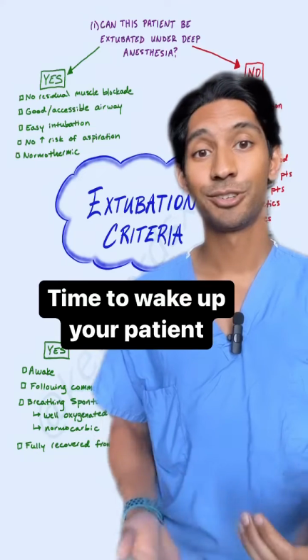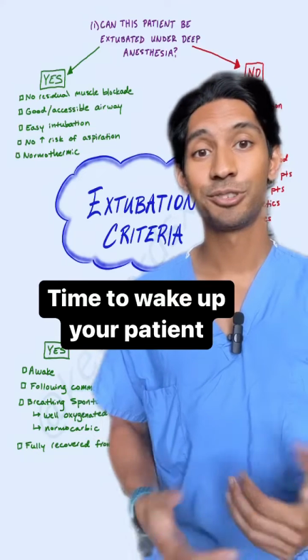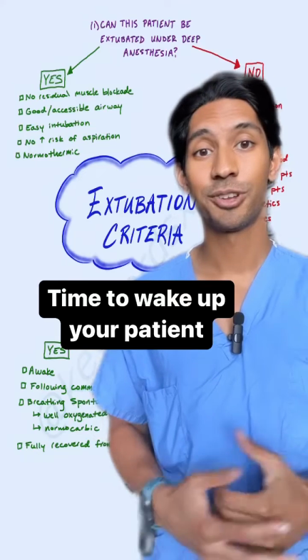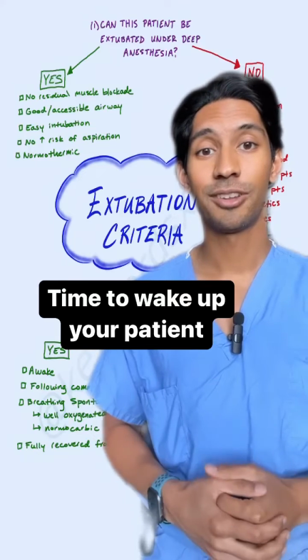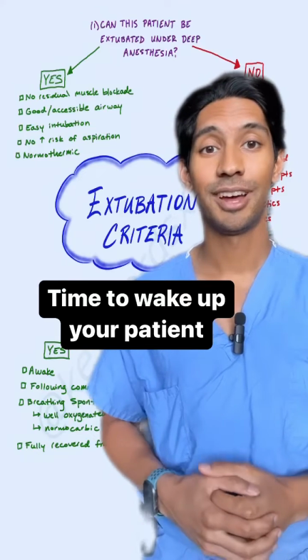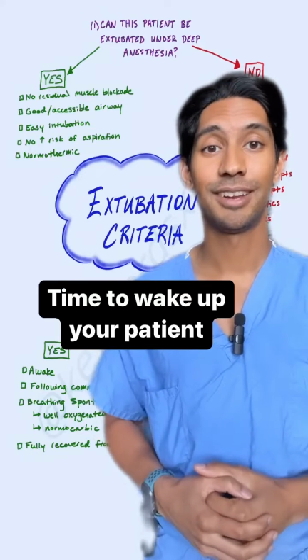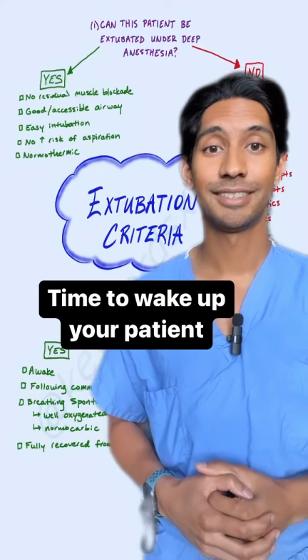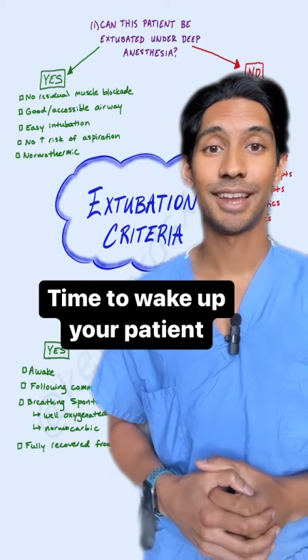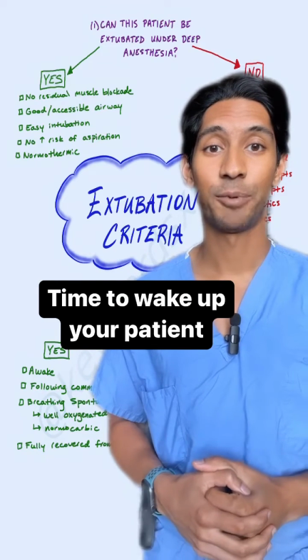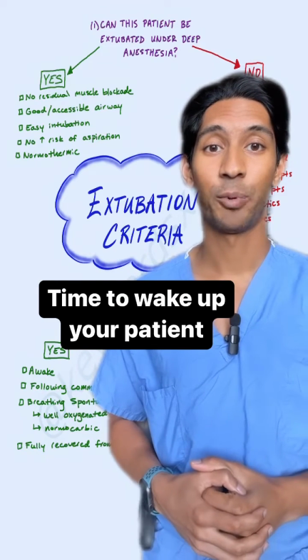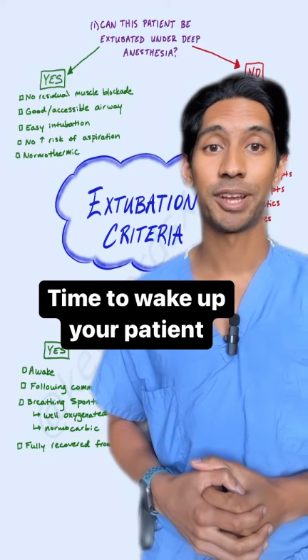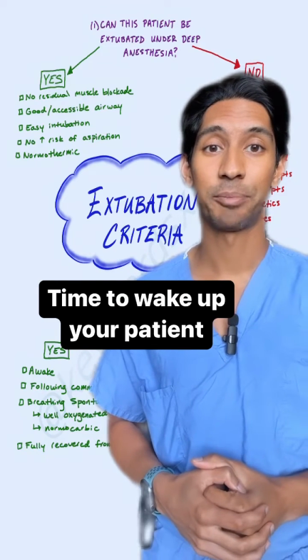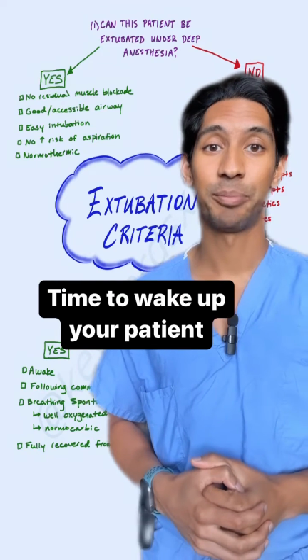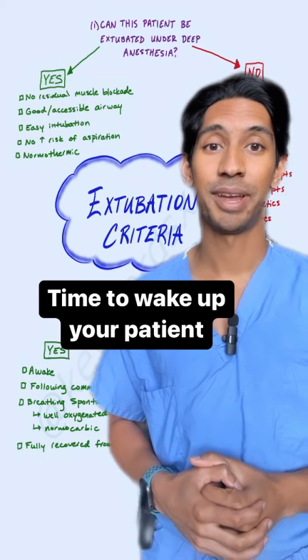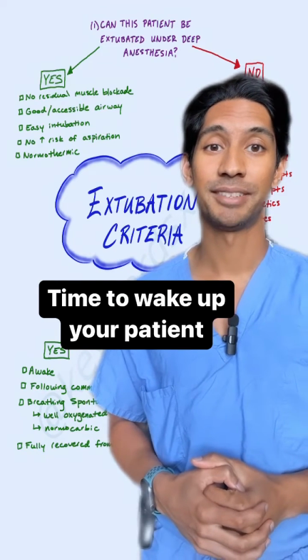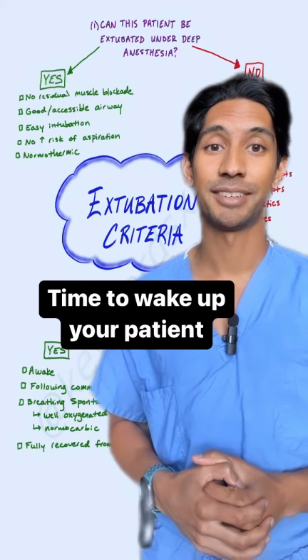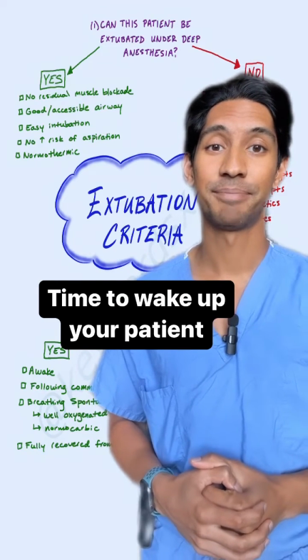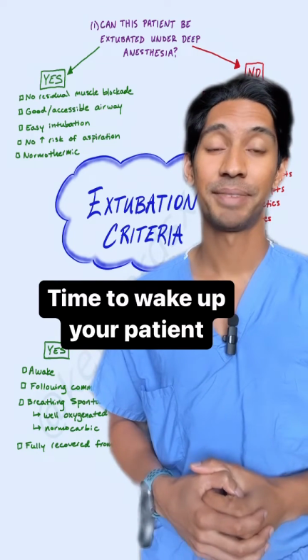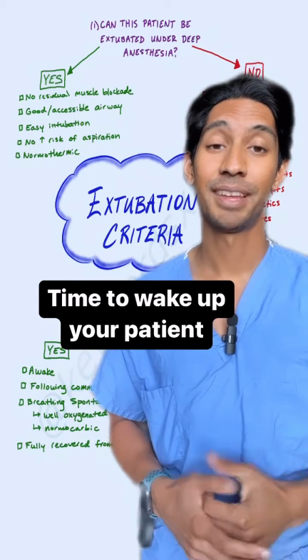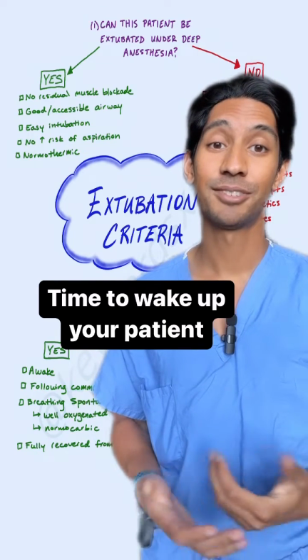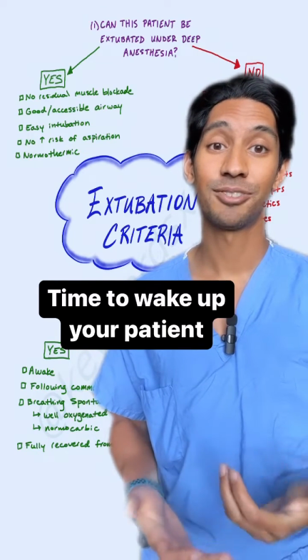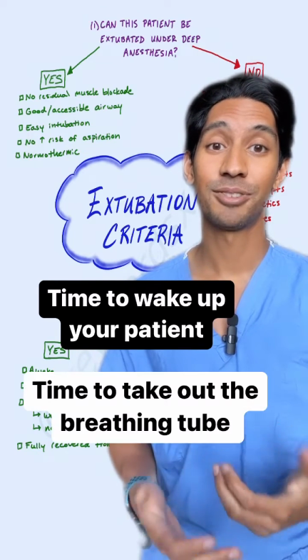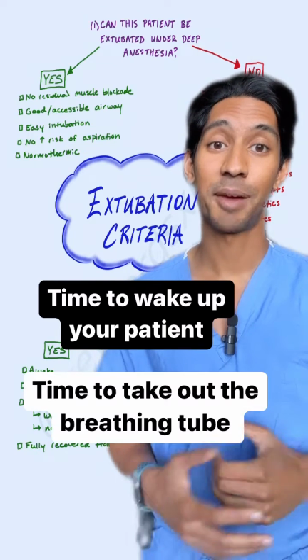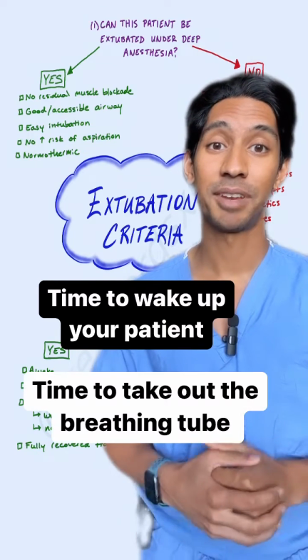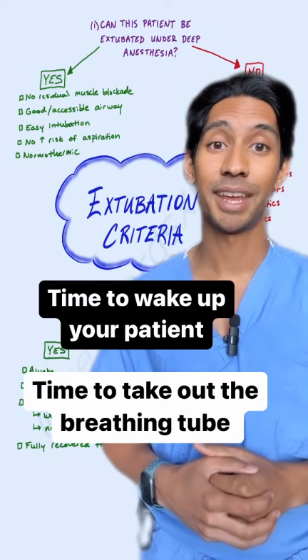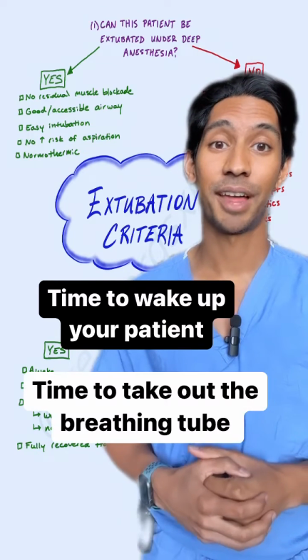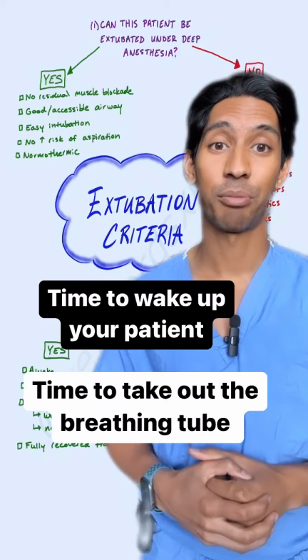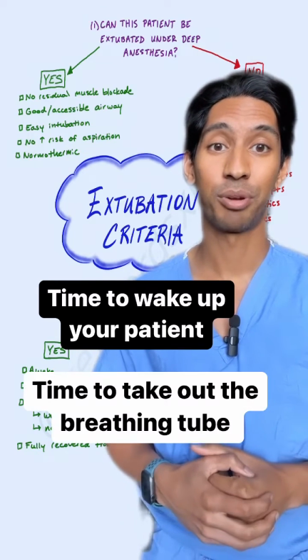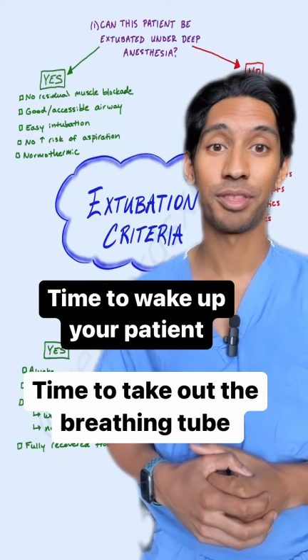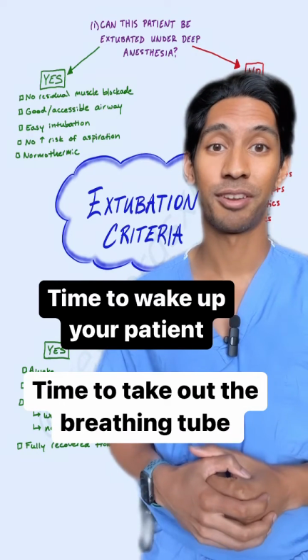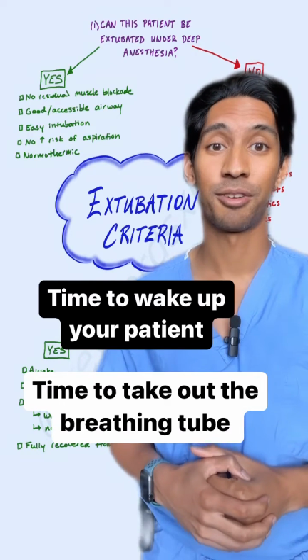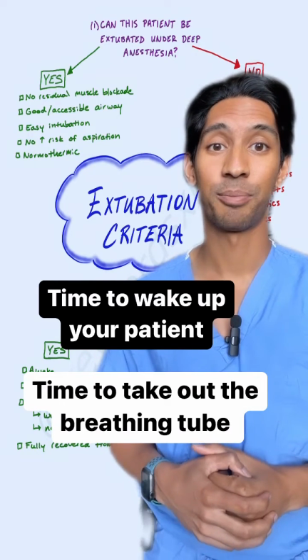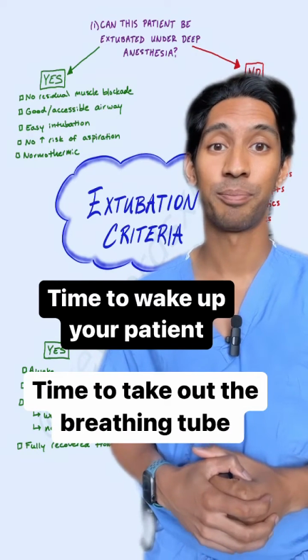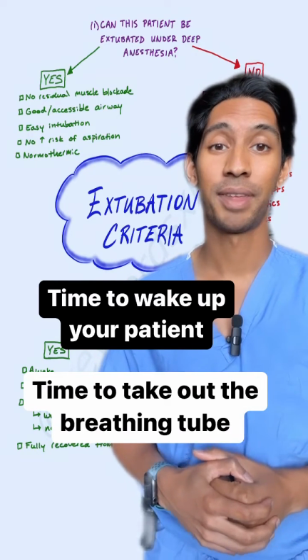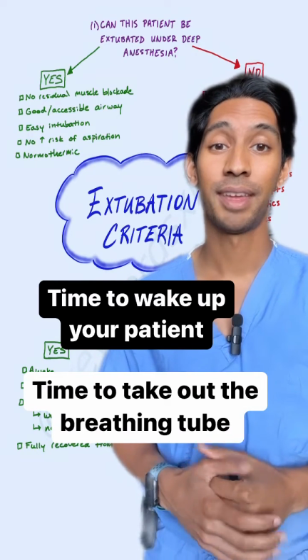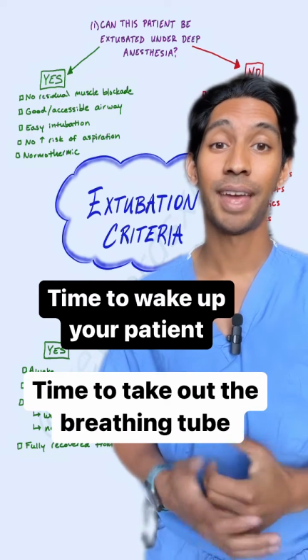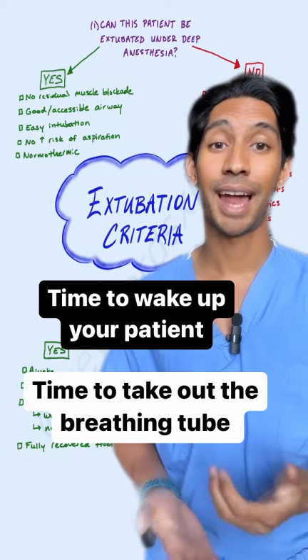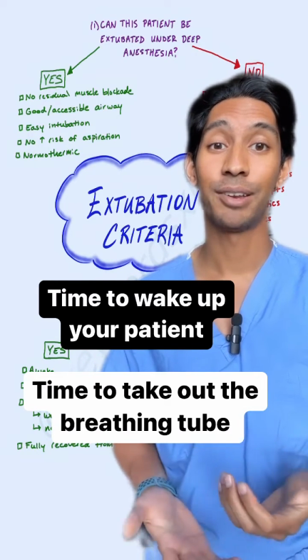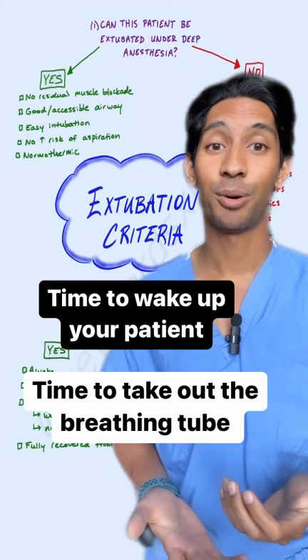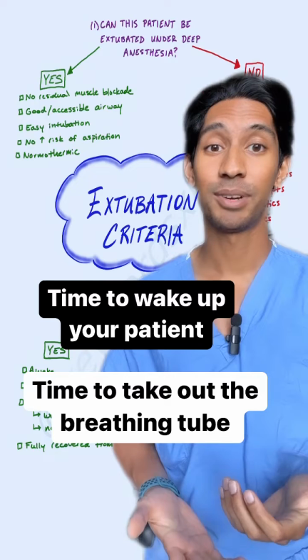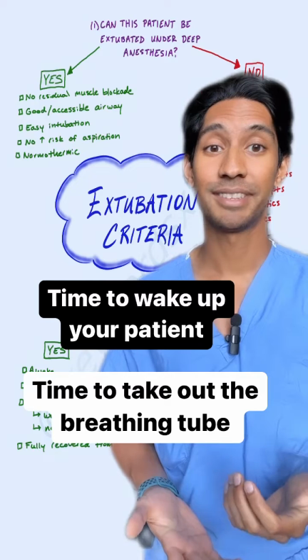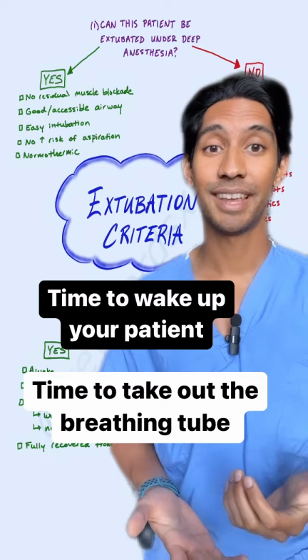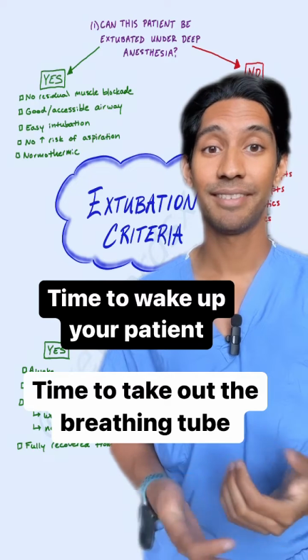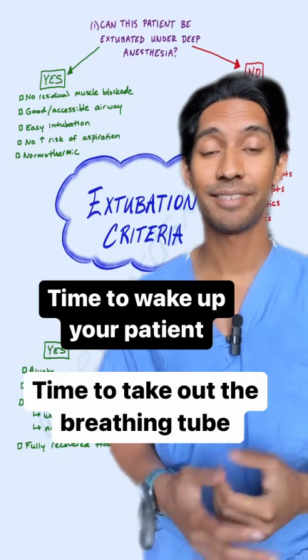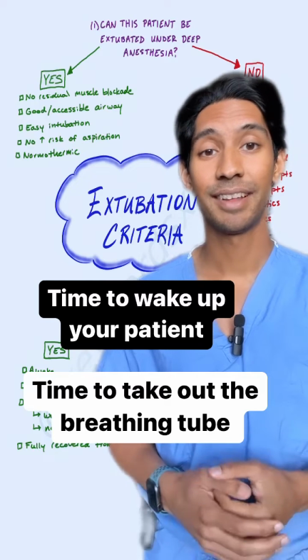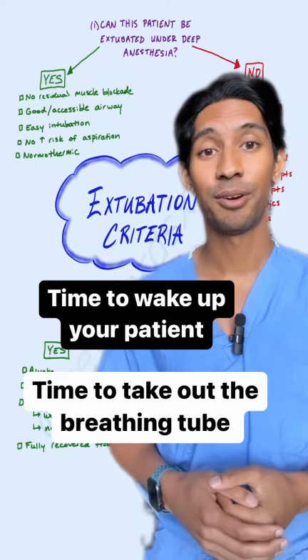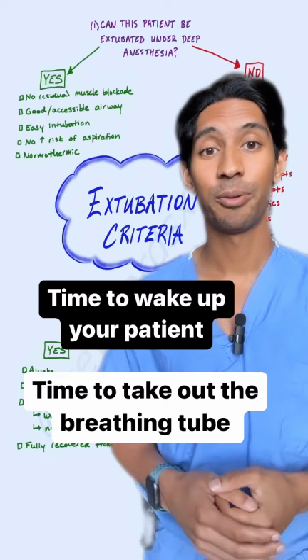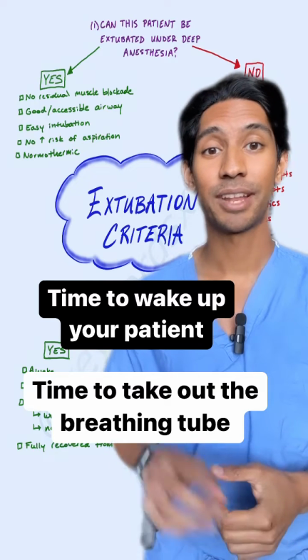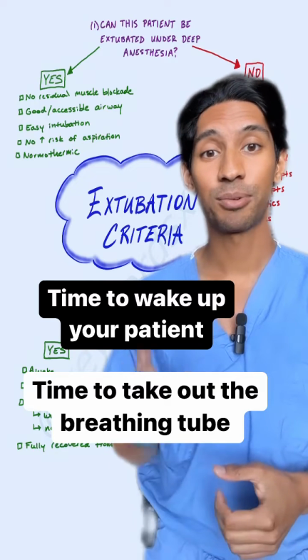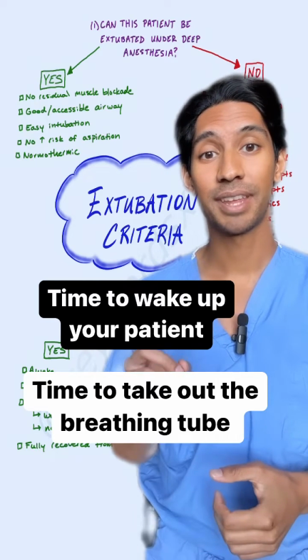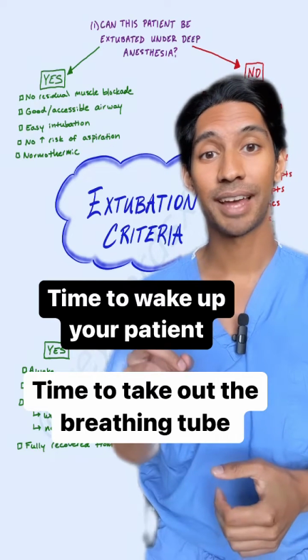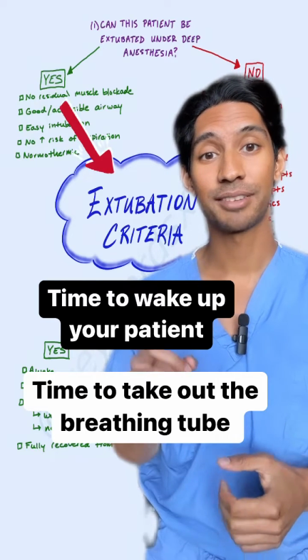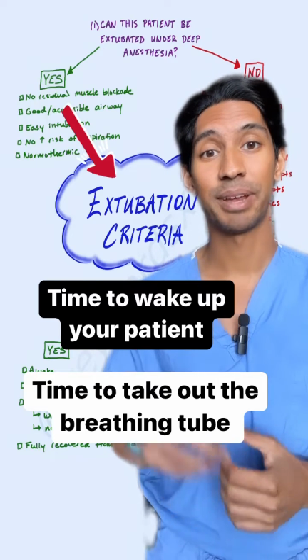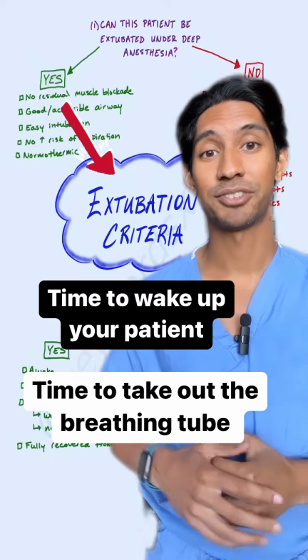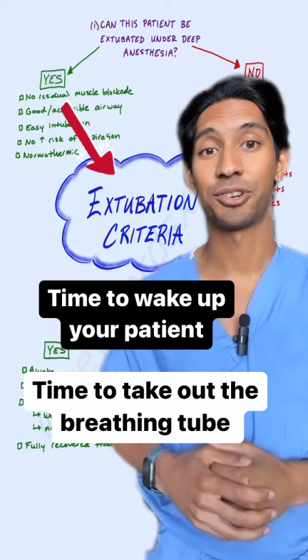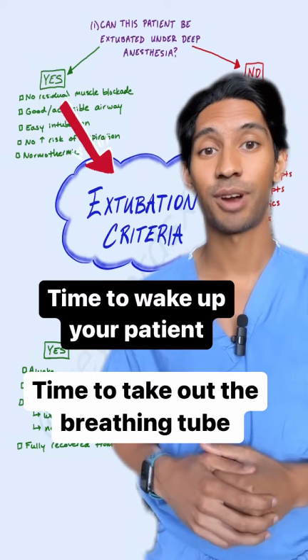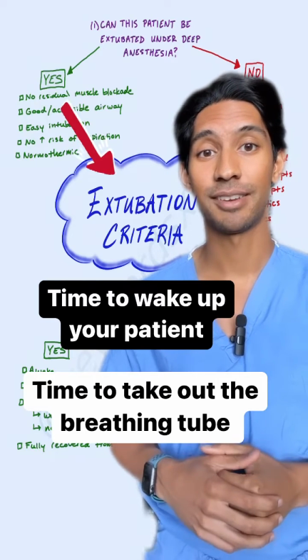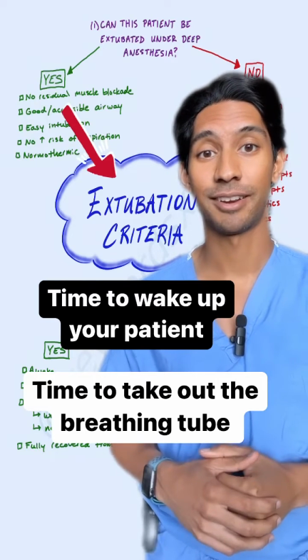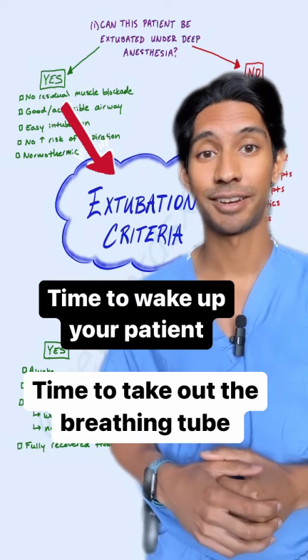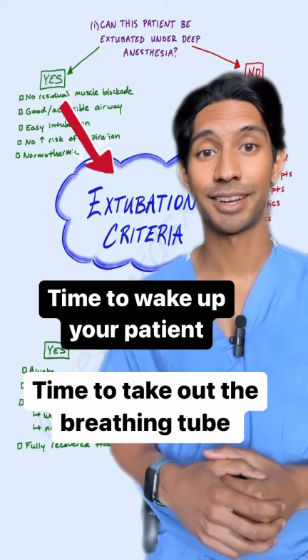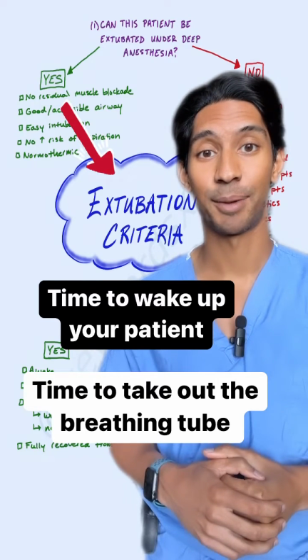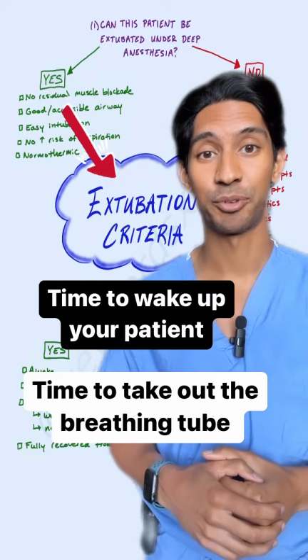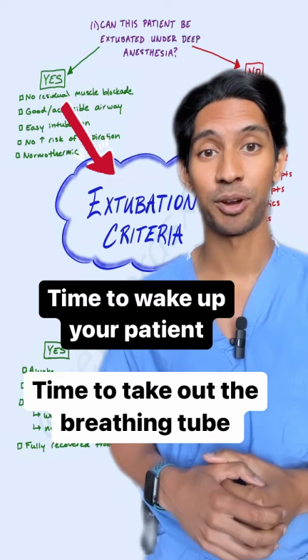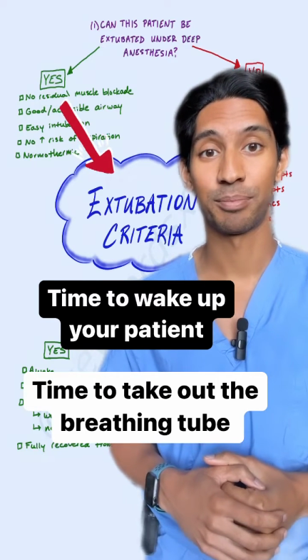Surgery is all done and it's time to wake up your patient. It's also time to take out the breathing tube. How do you know when it's safe? Well, that's where the extubation criteria comes from.